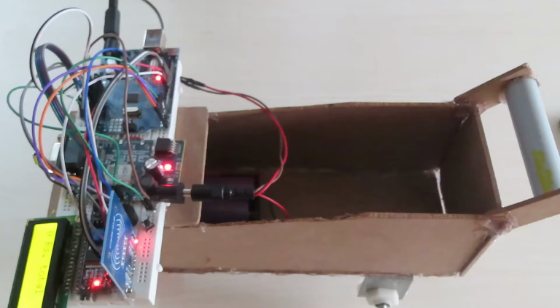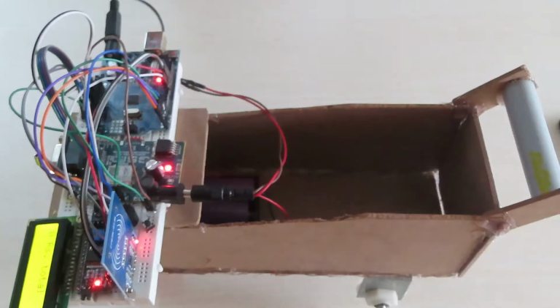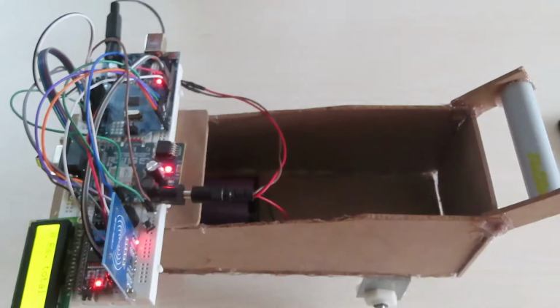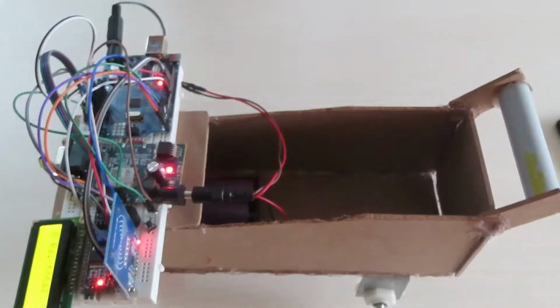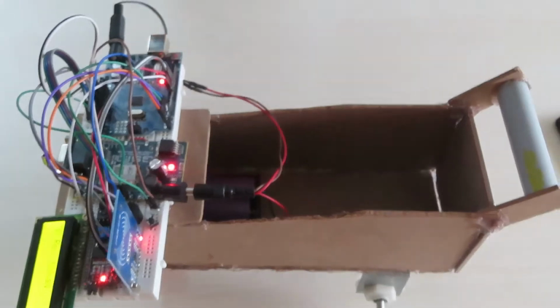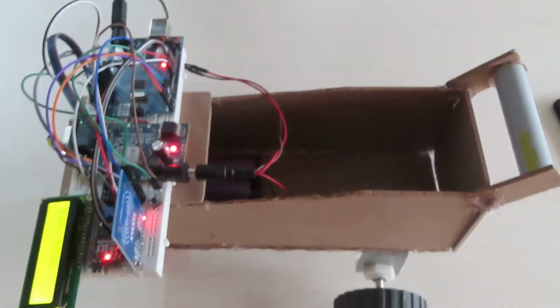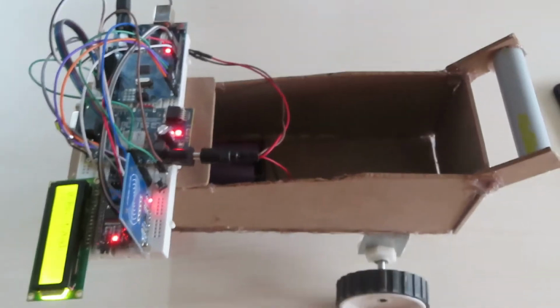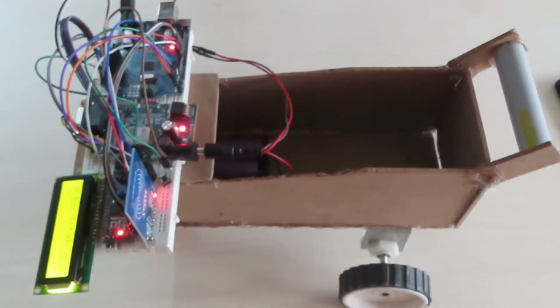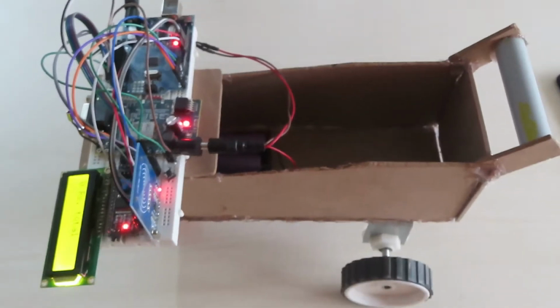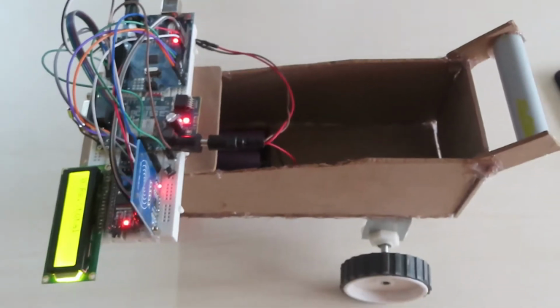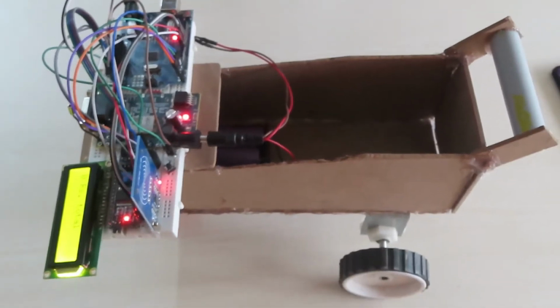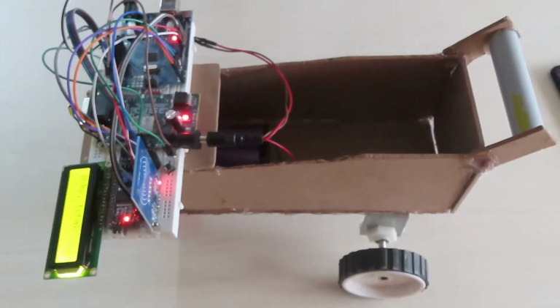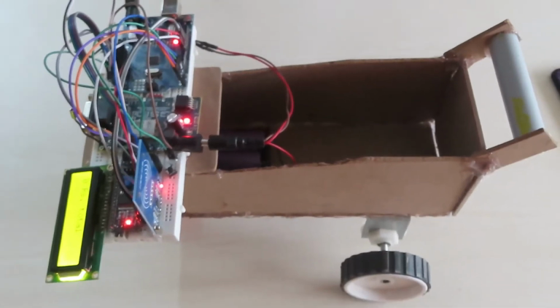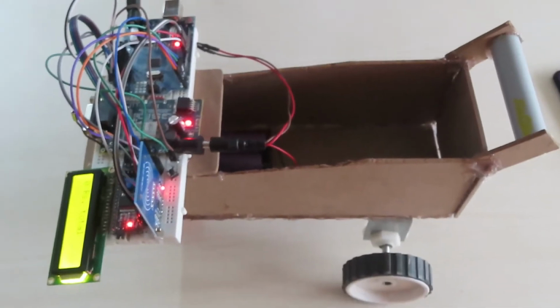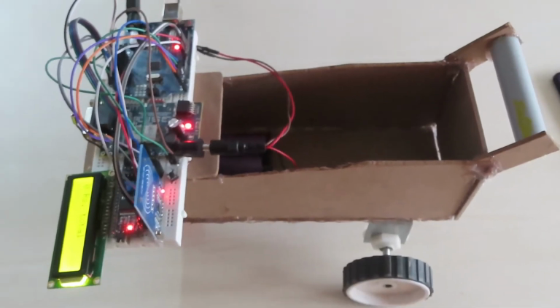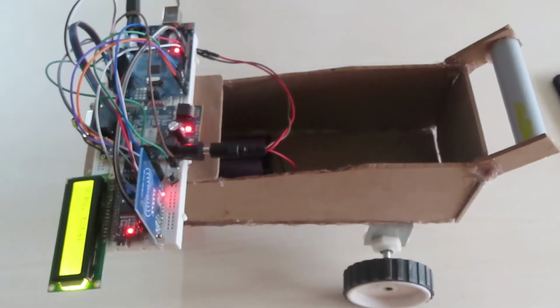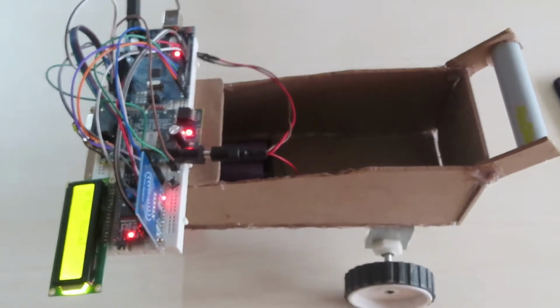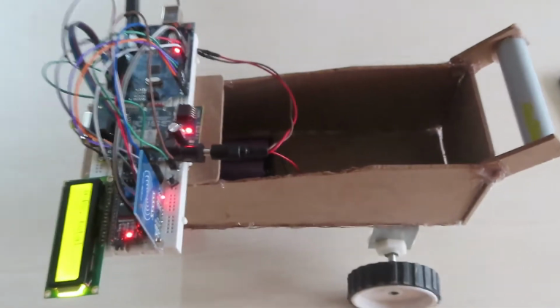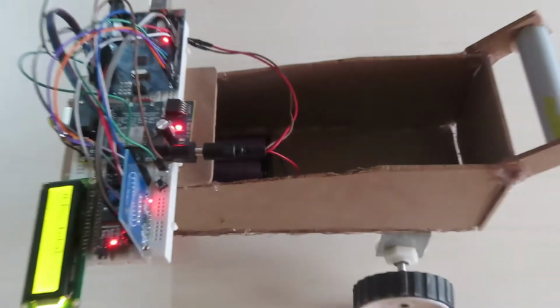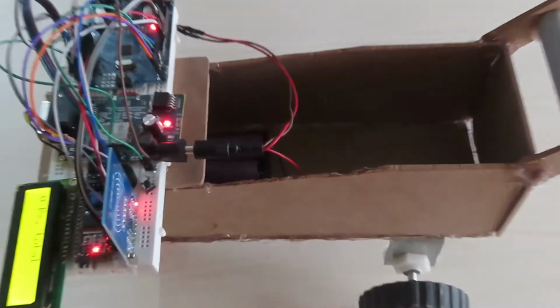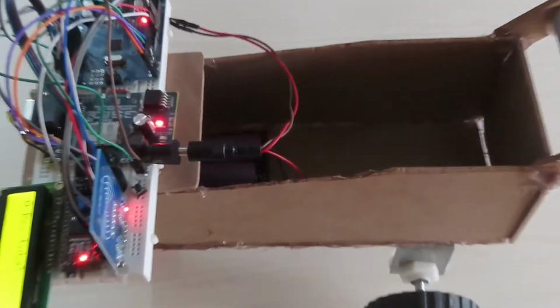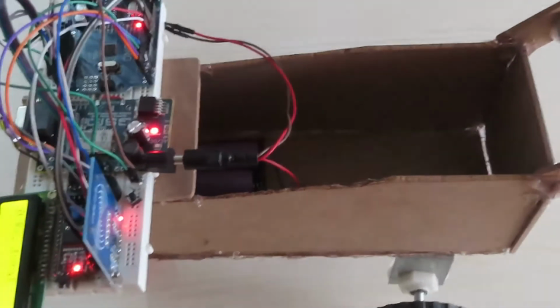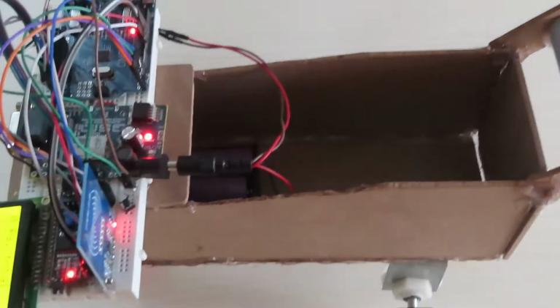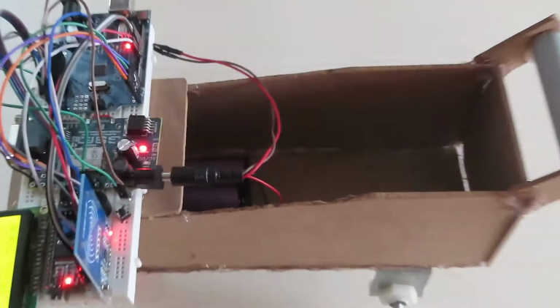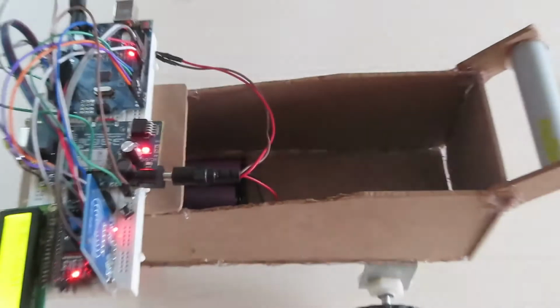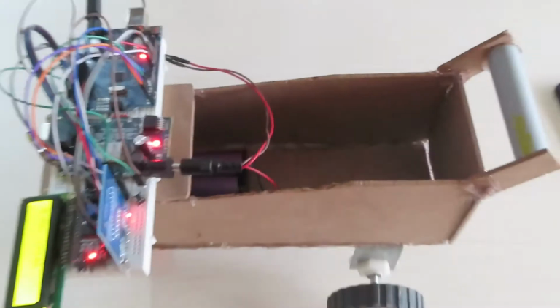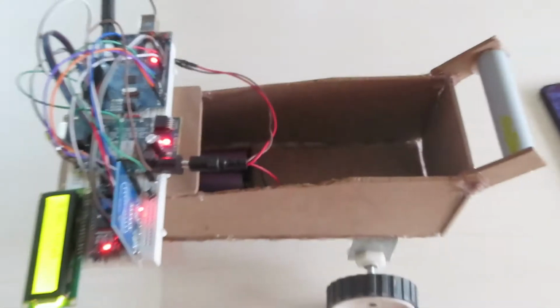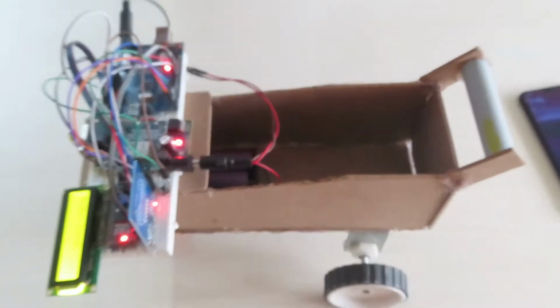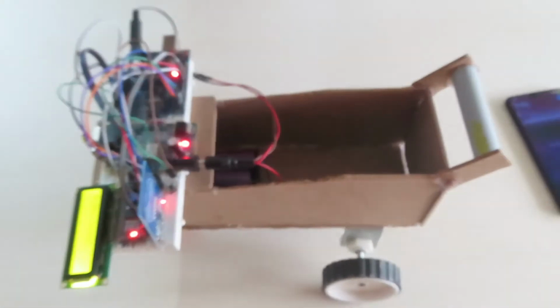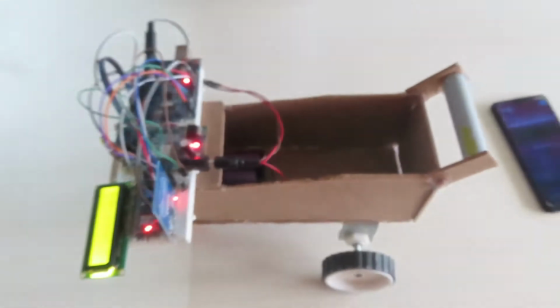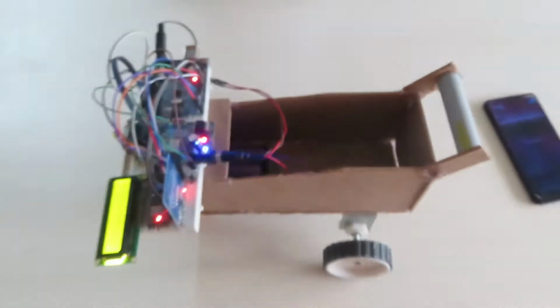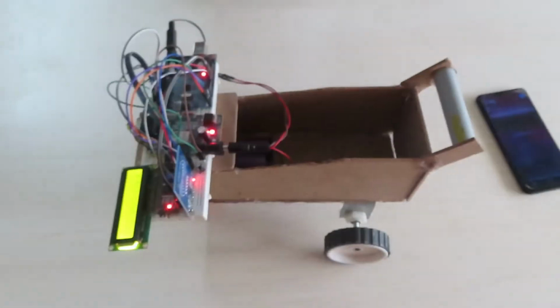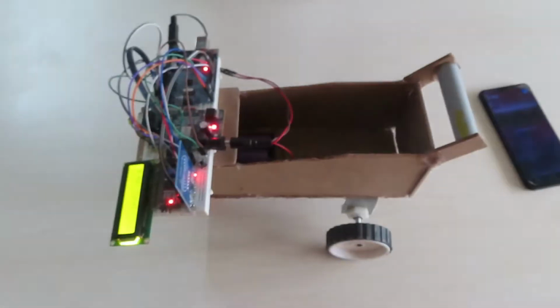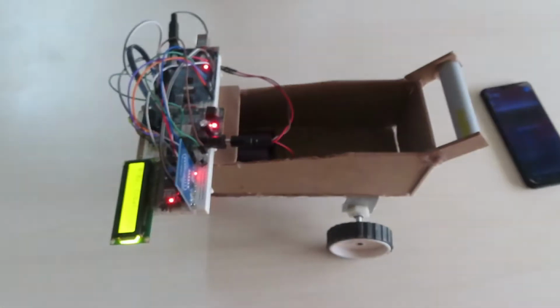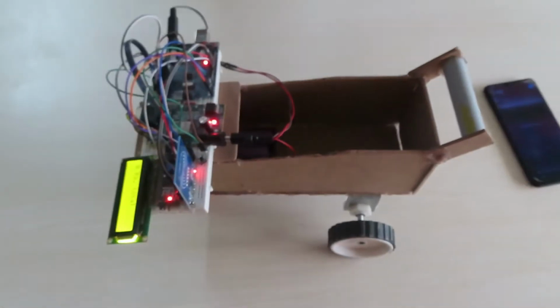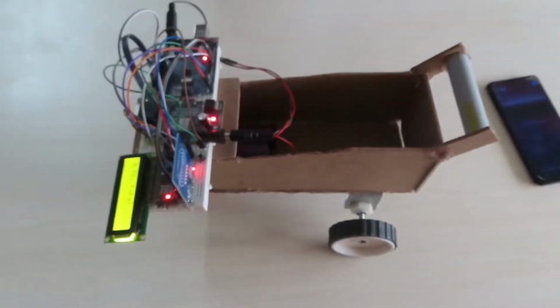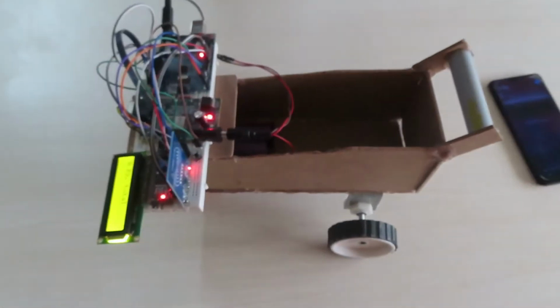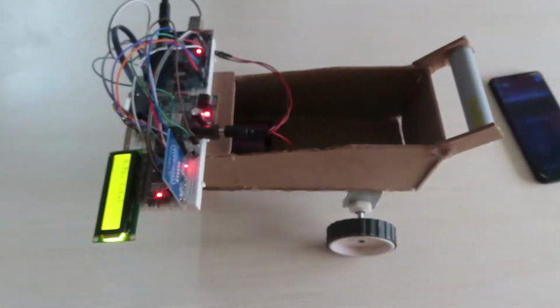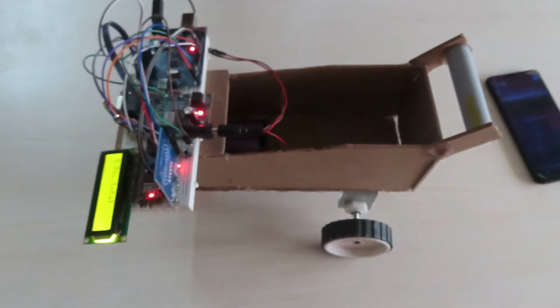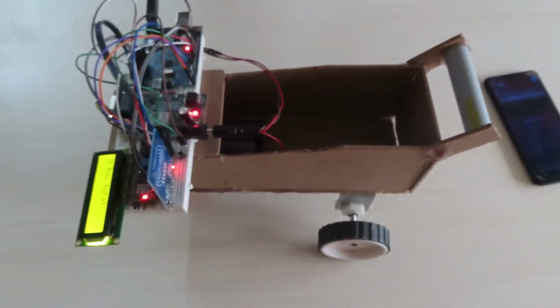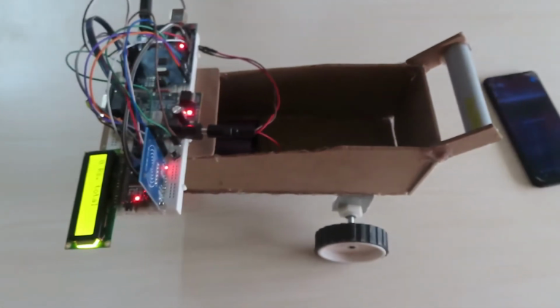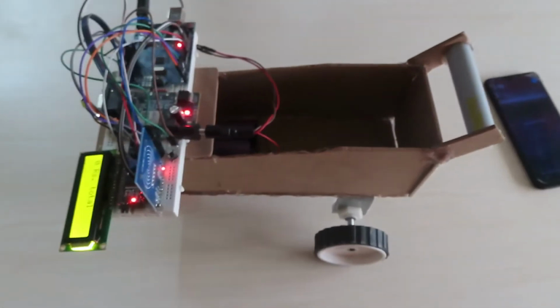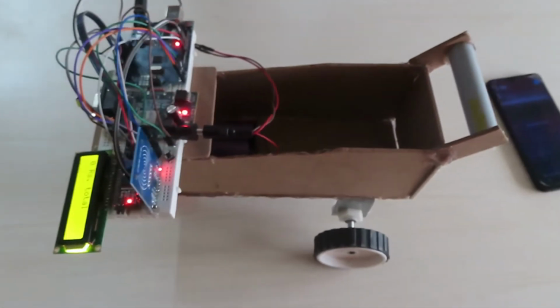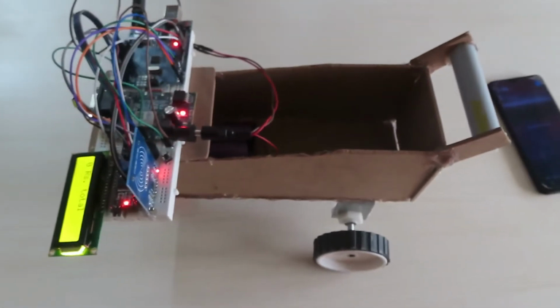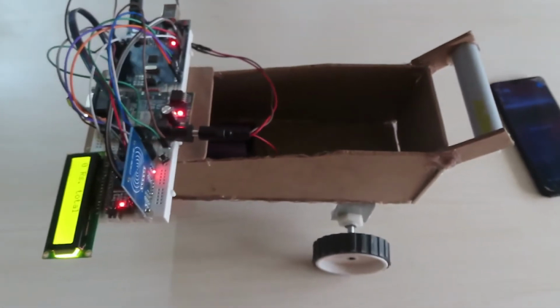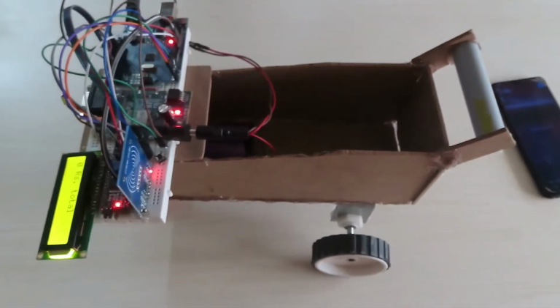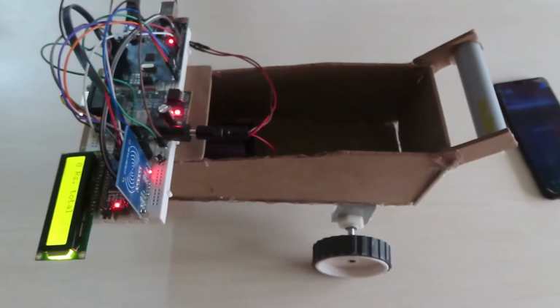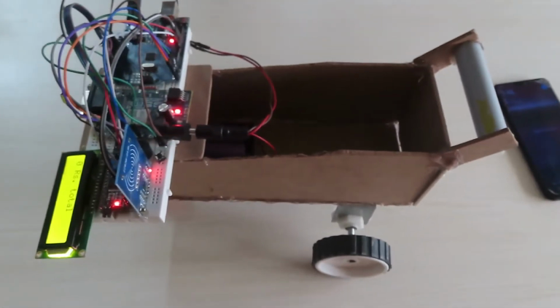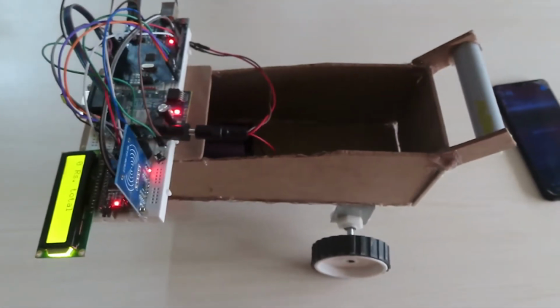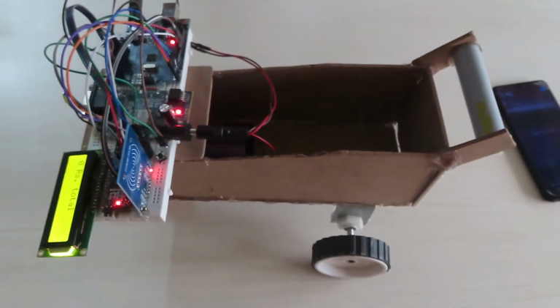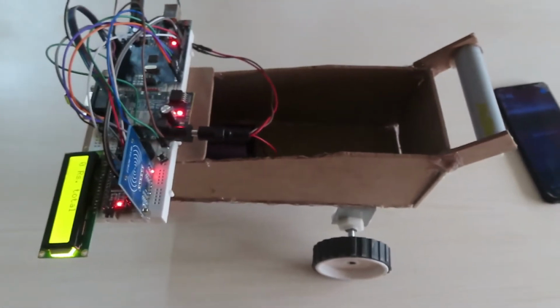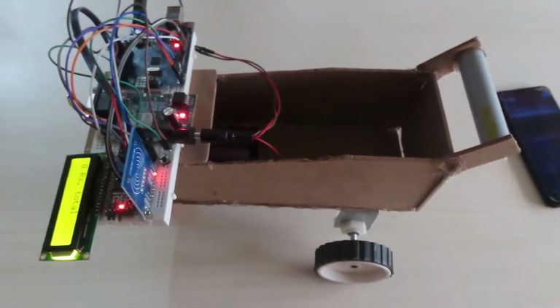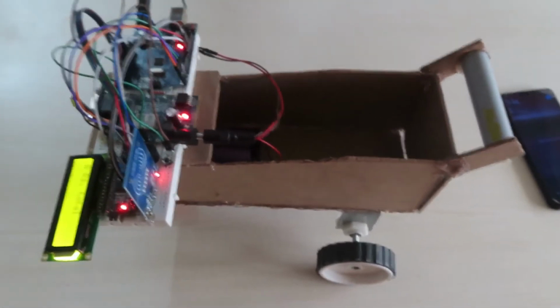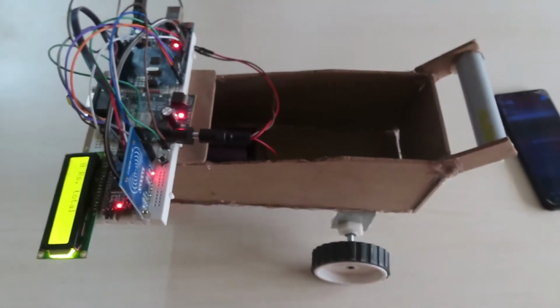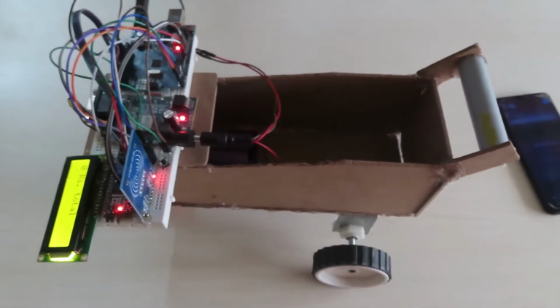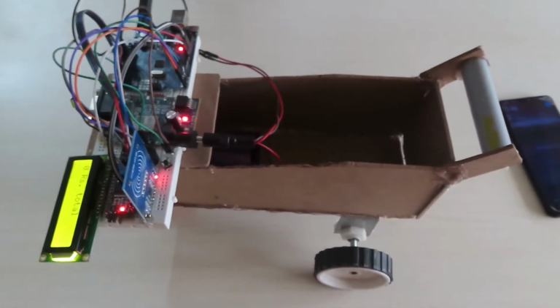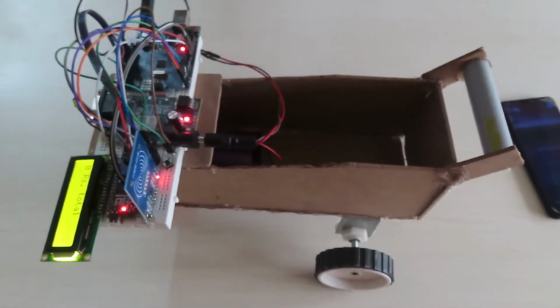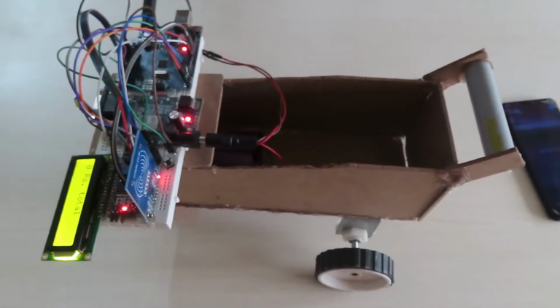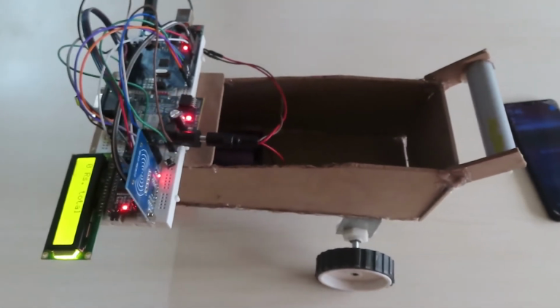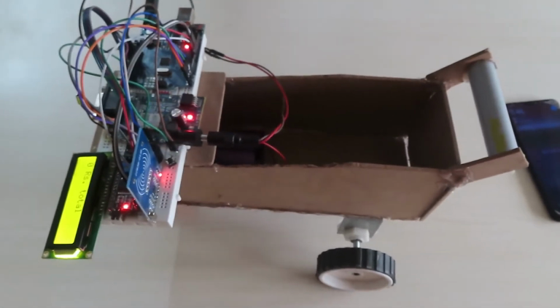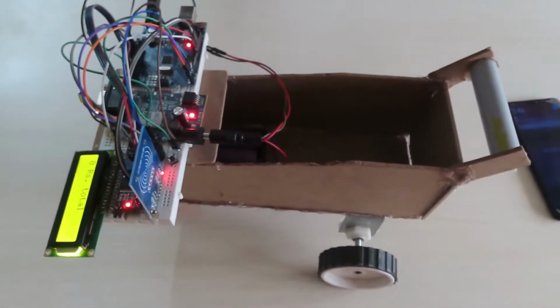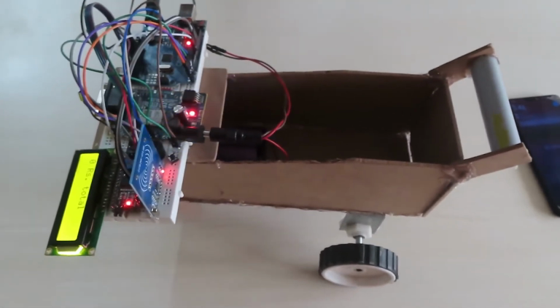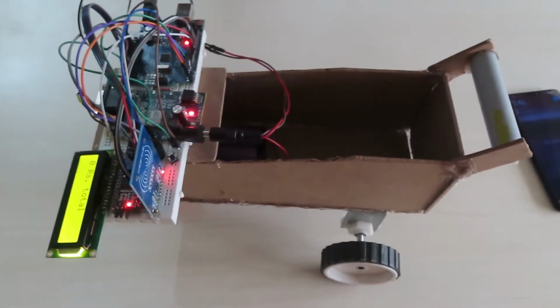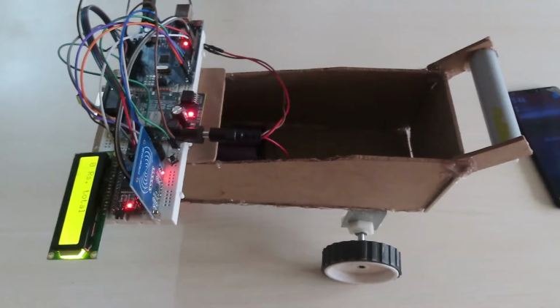Welcome to Mifrotech. This is a smart shopping trolley with an automated billing system.